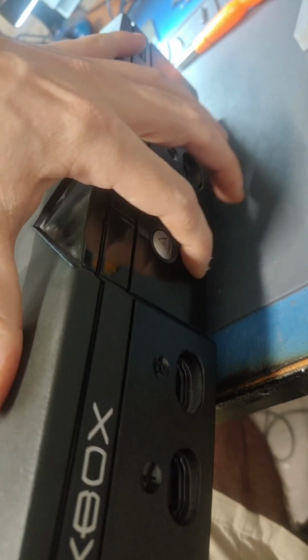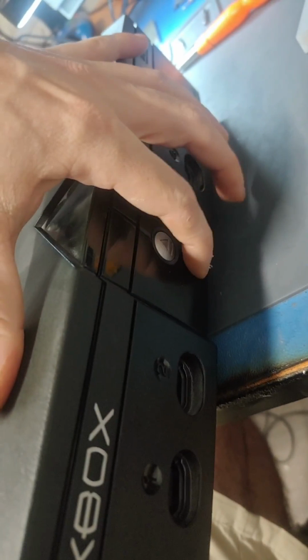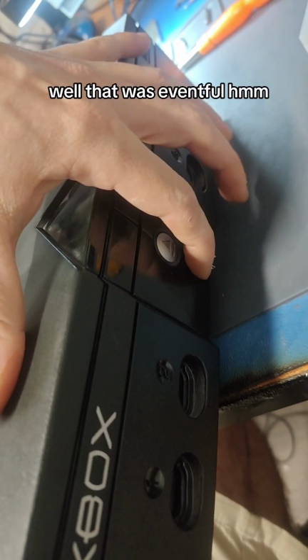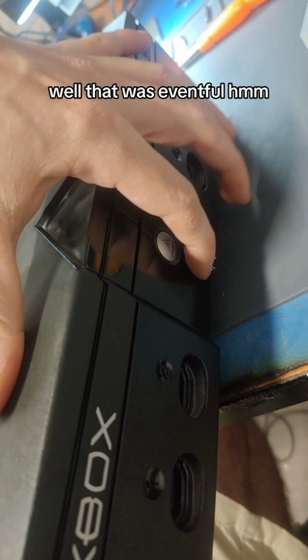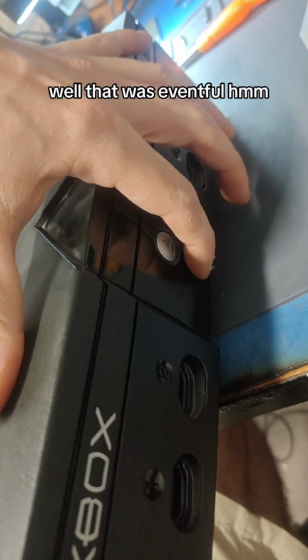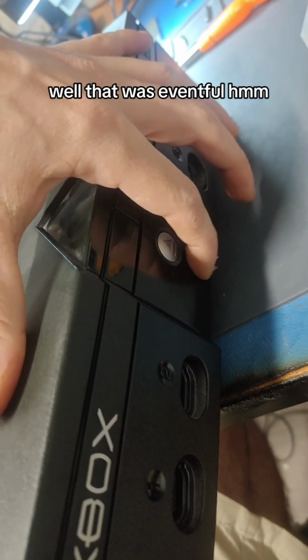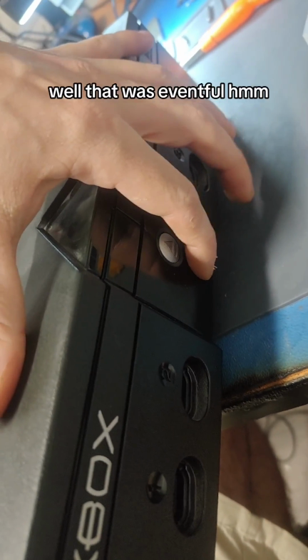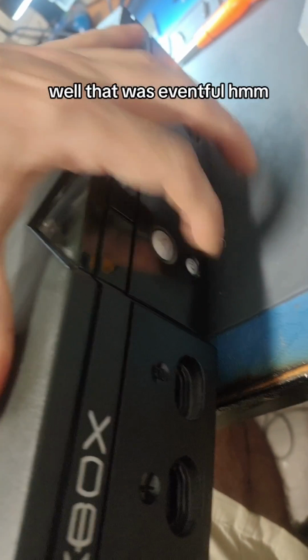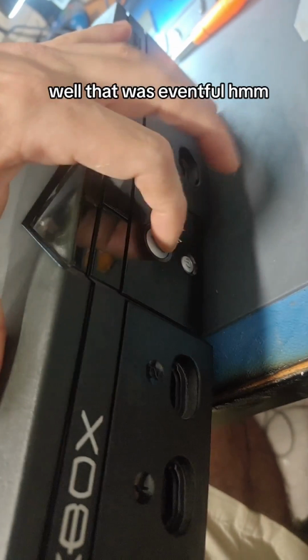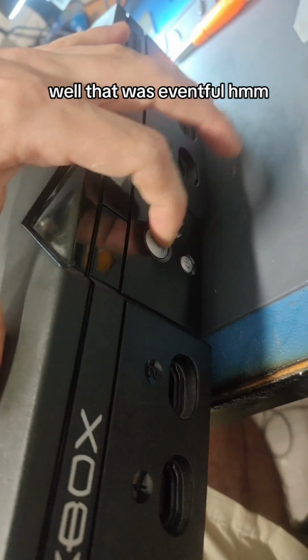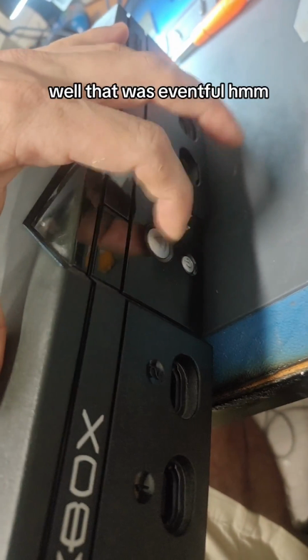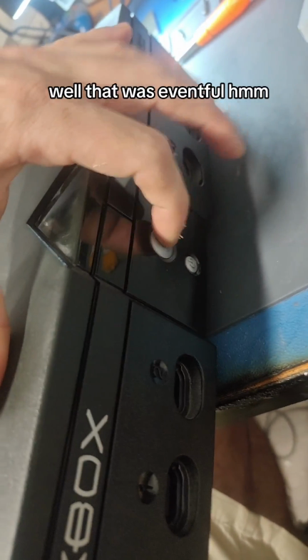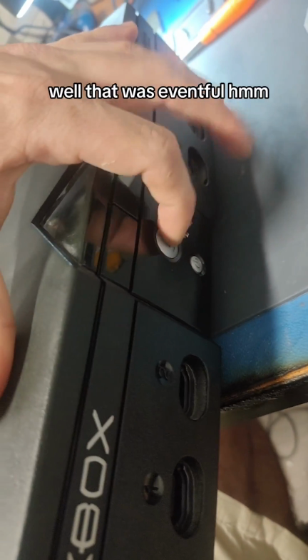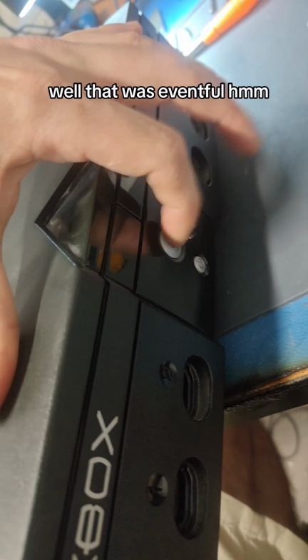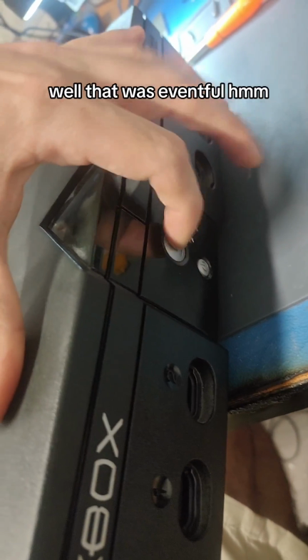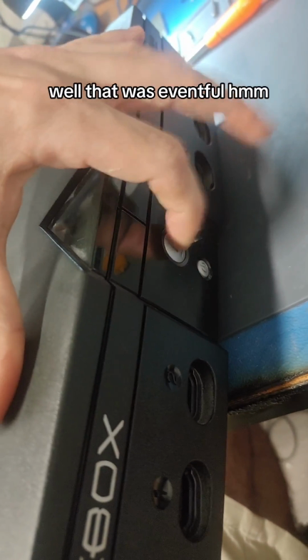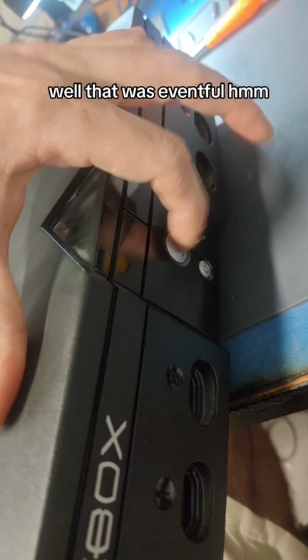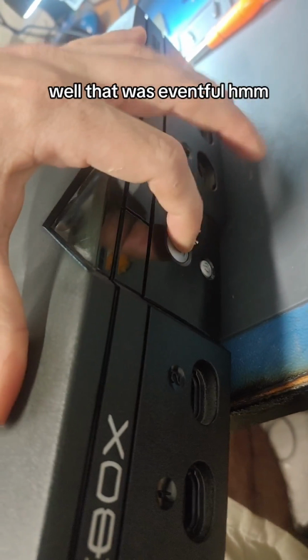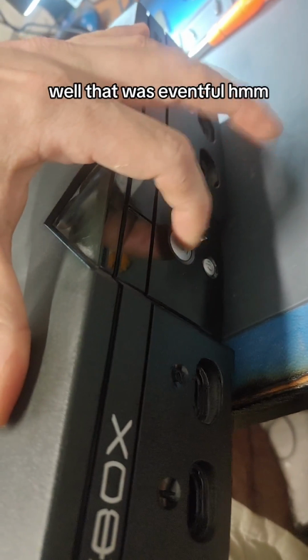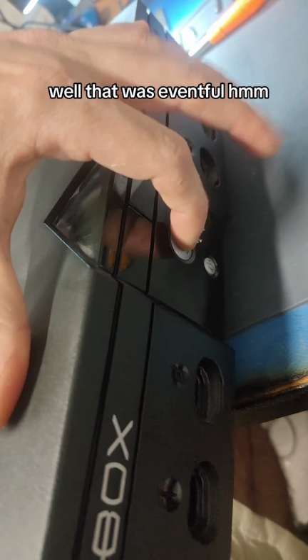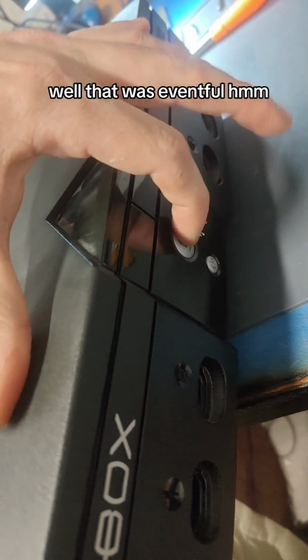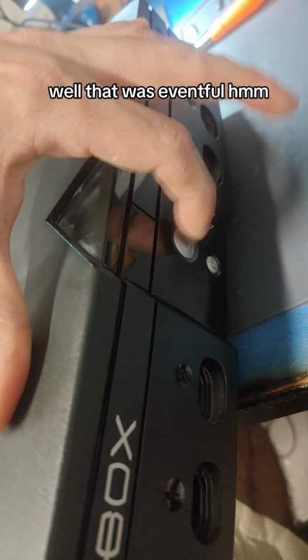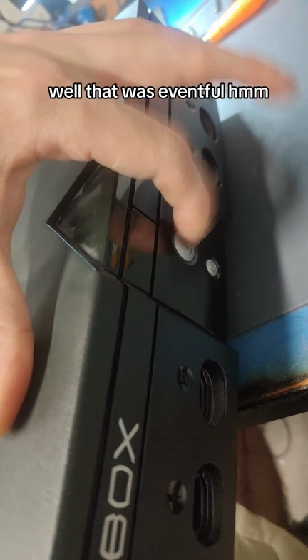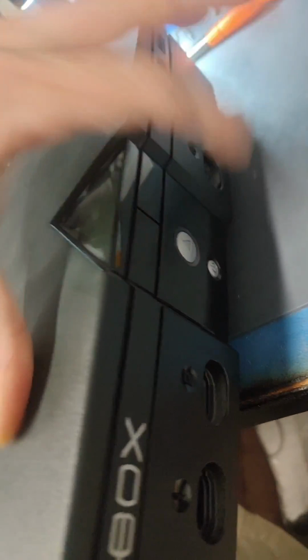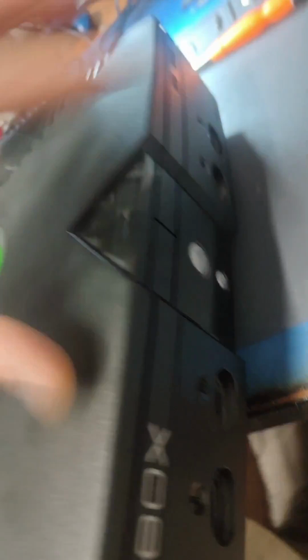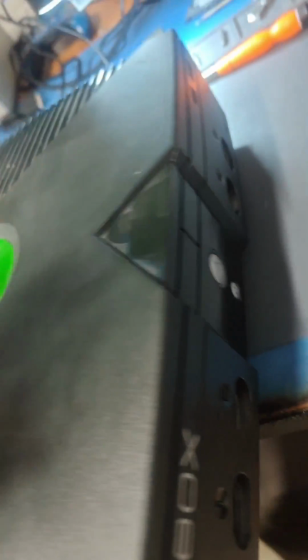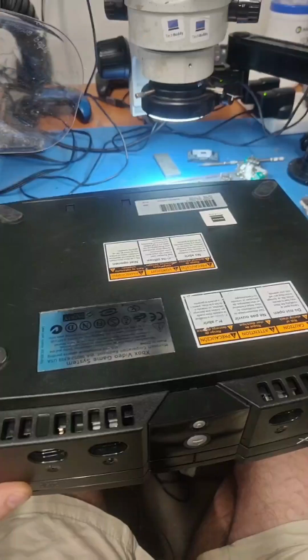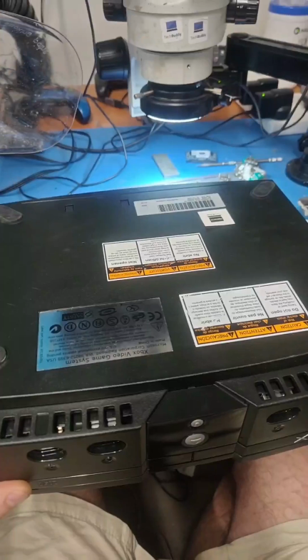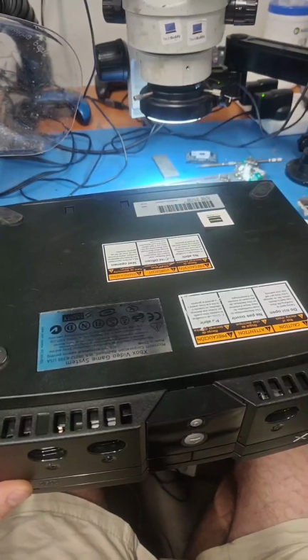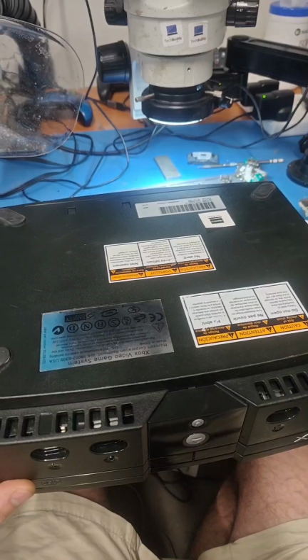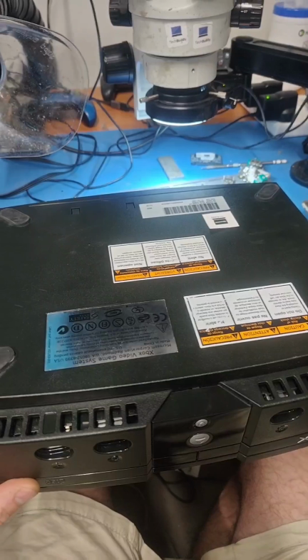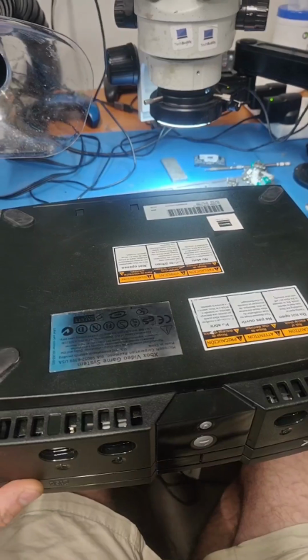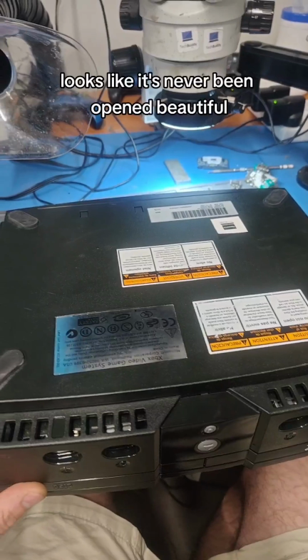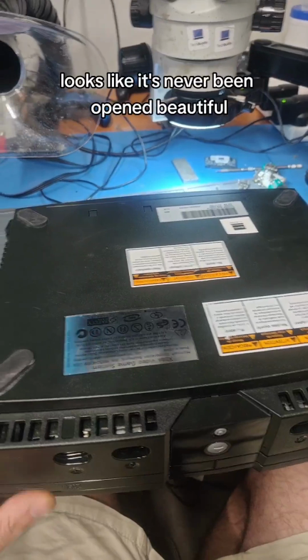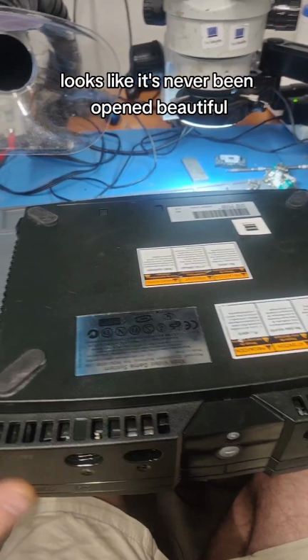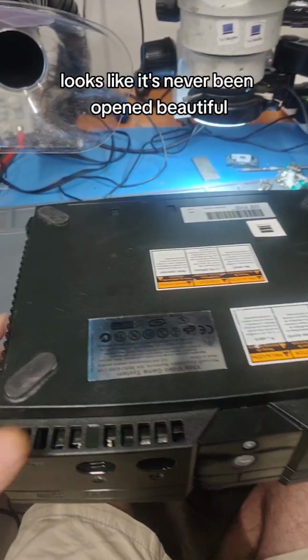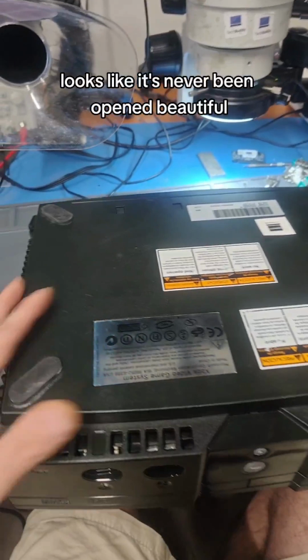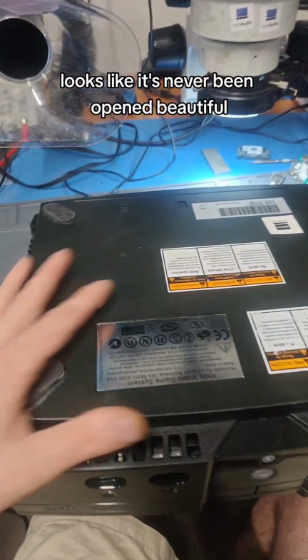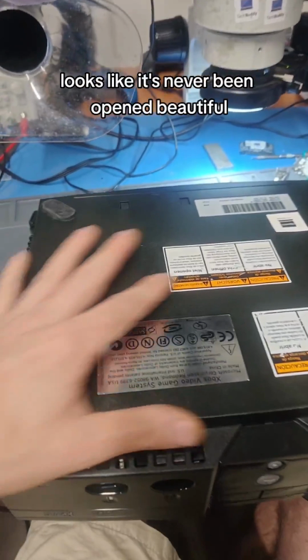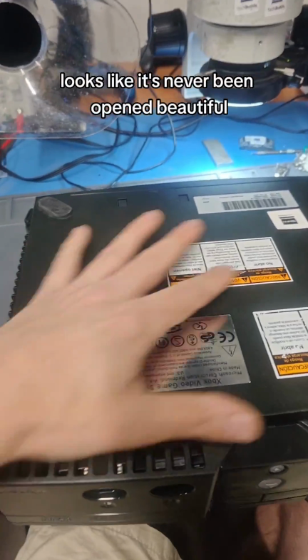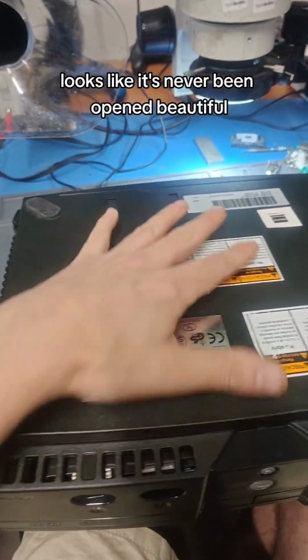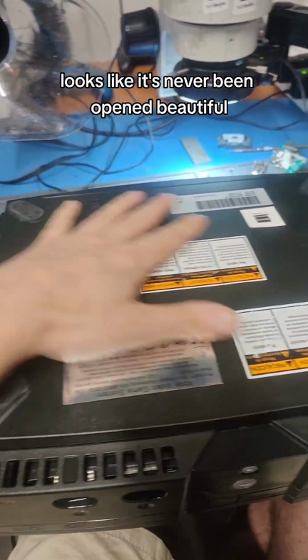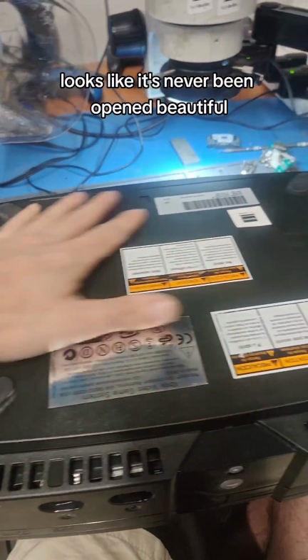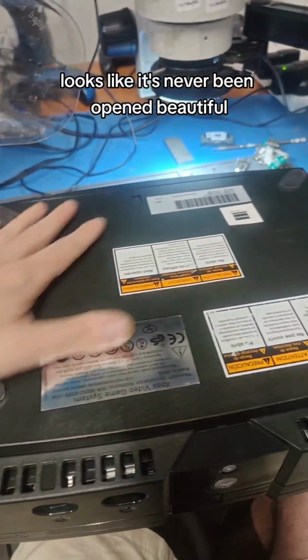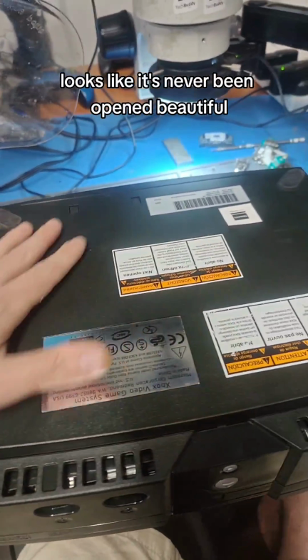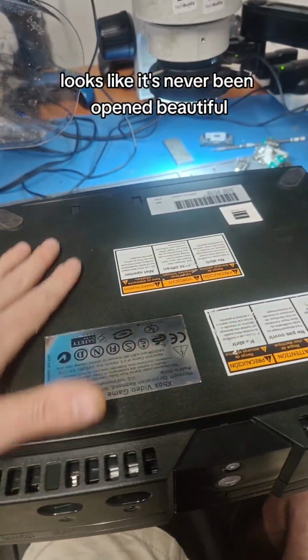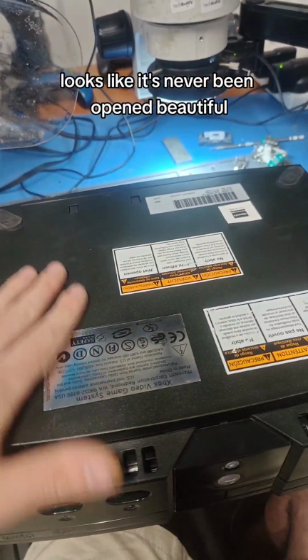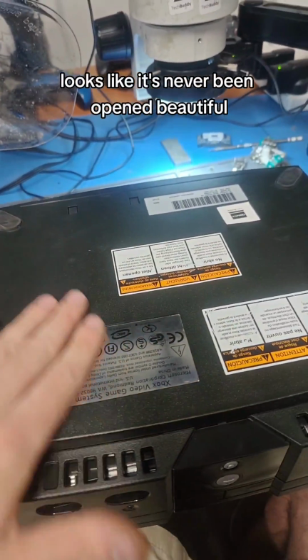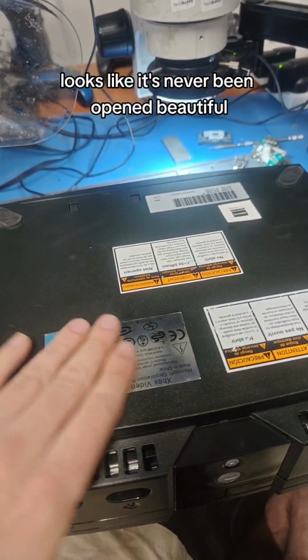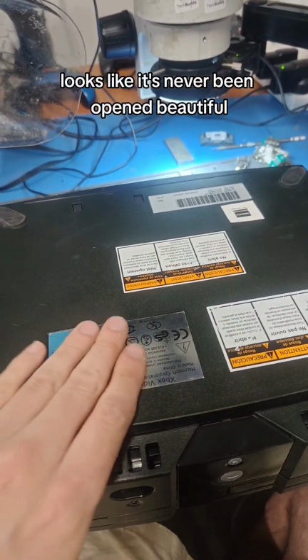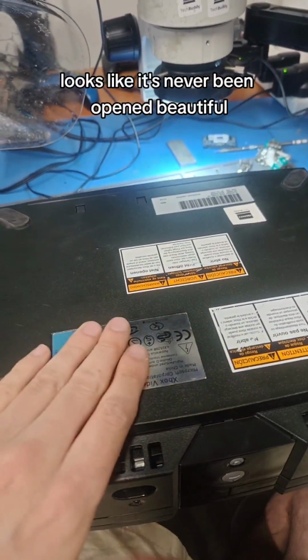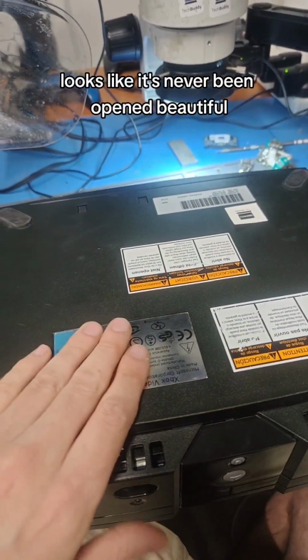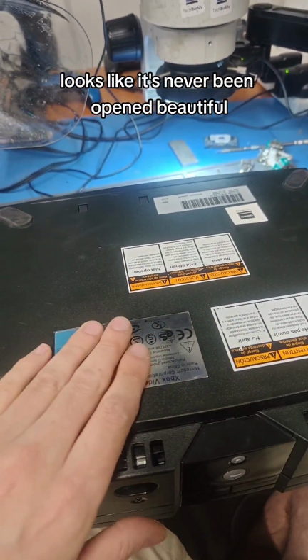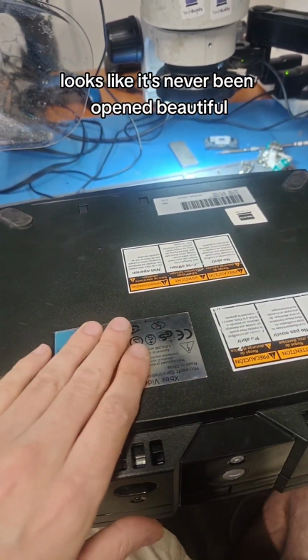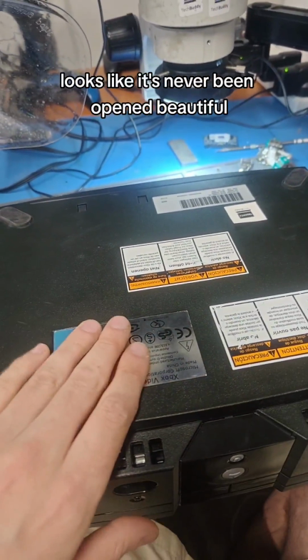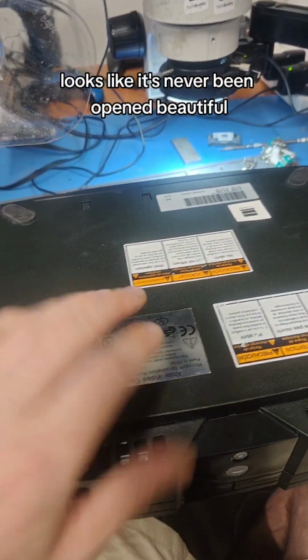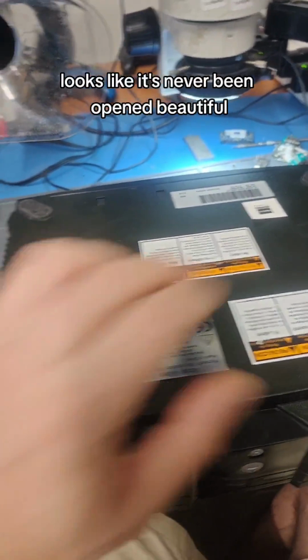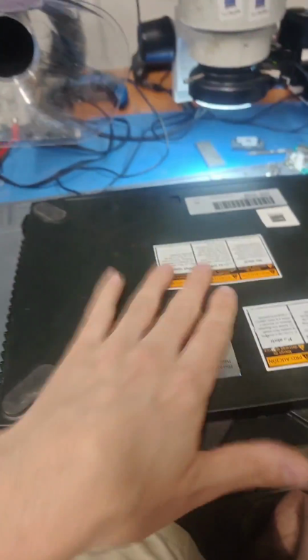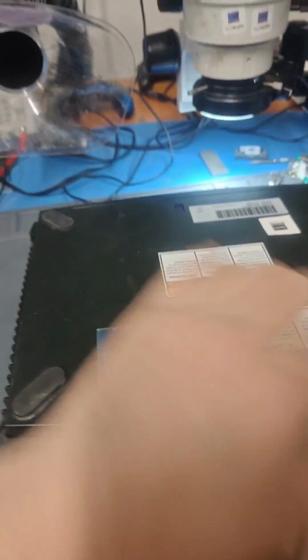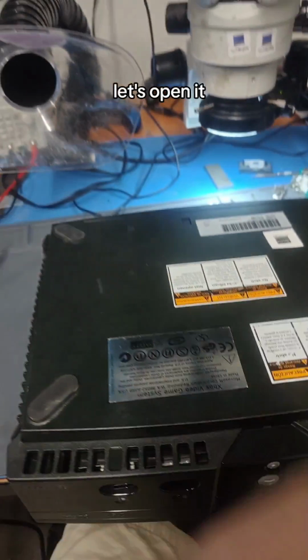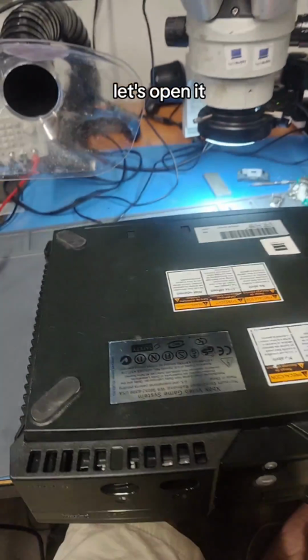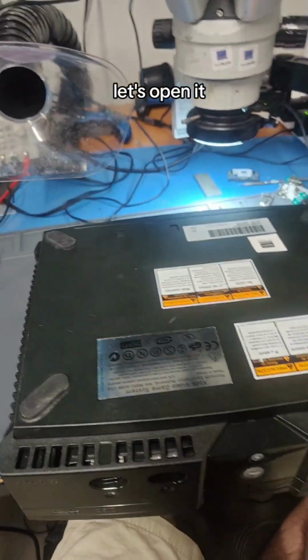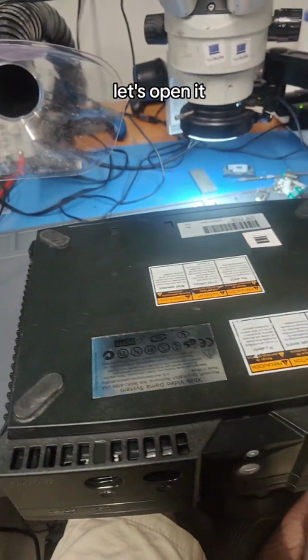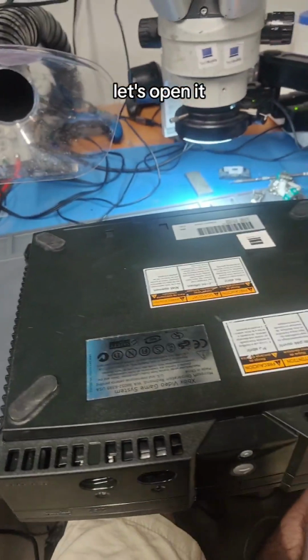Well, that was eventful. Looks like it's never been opened. Beautiful. Let's open it!